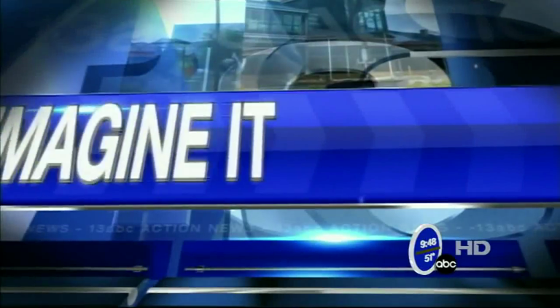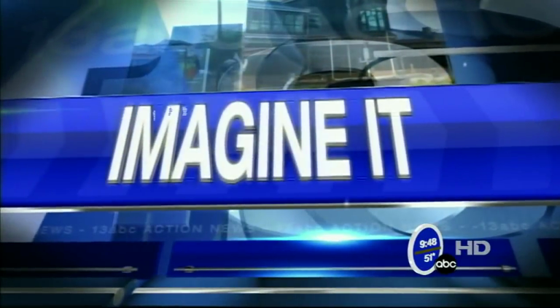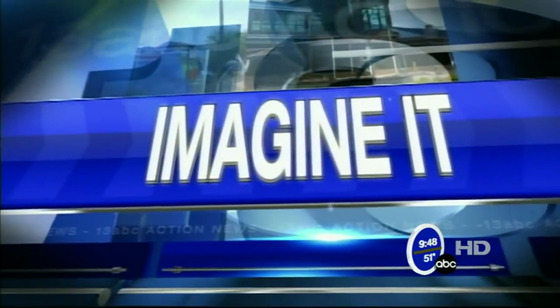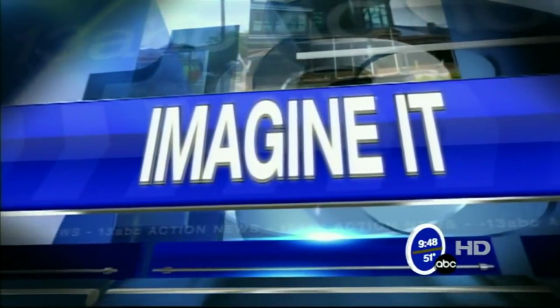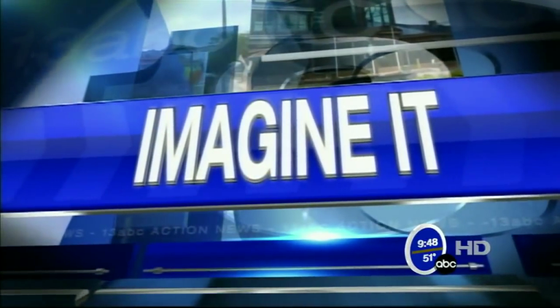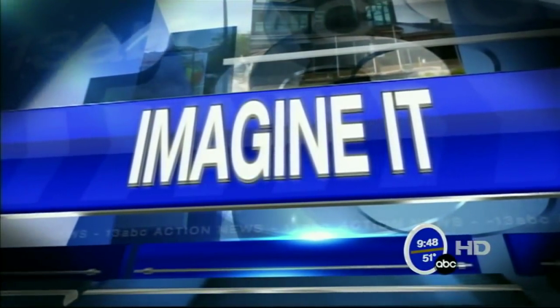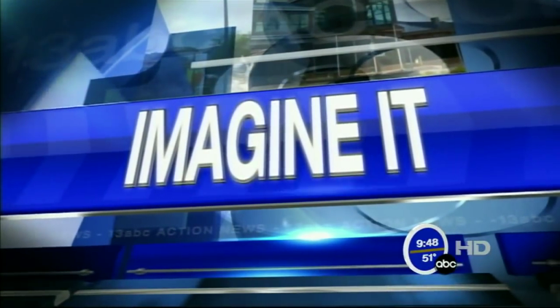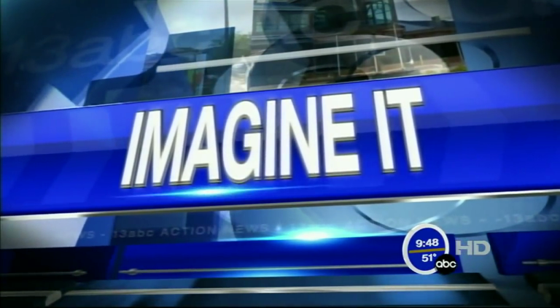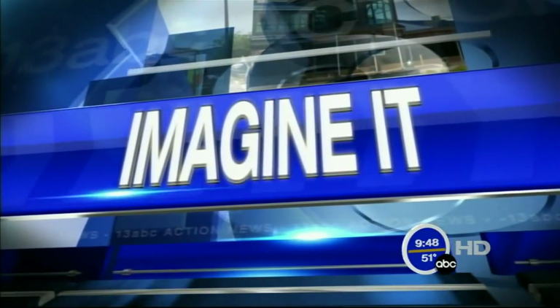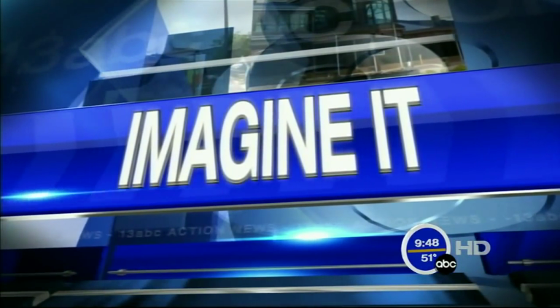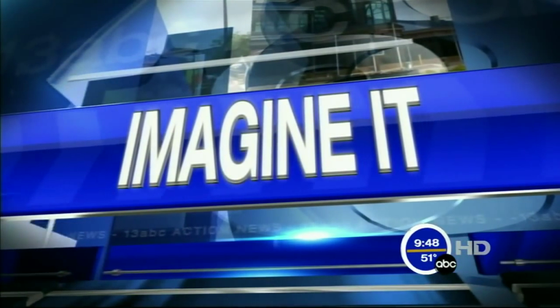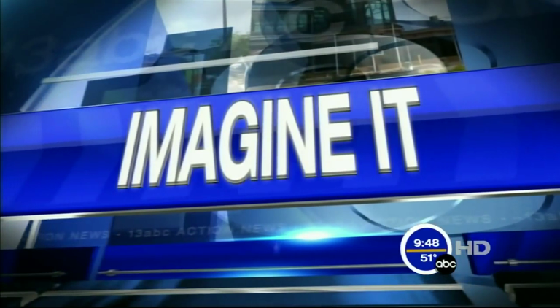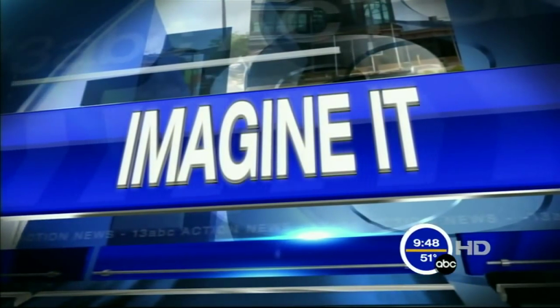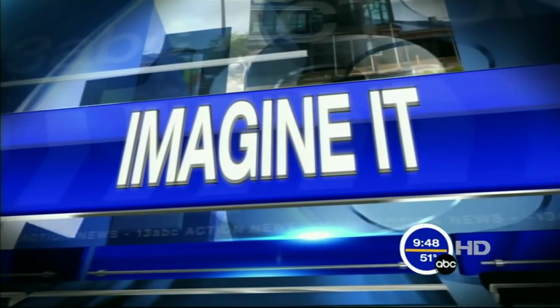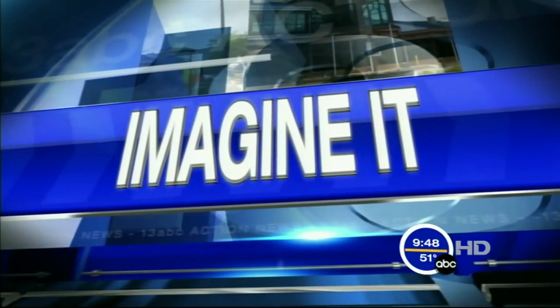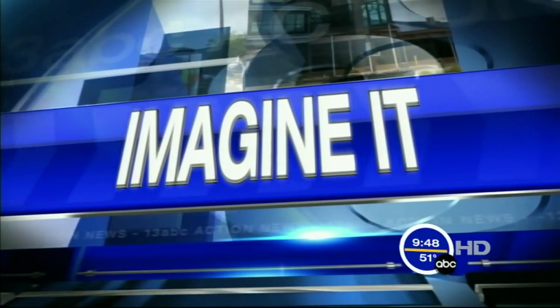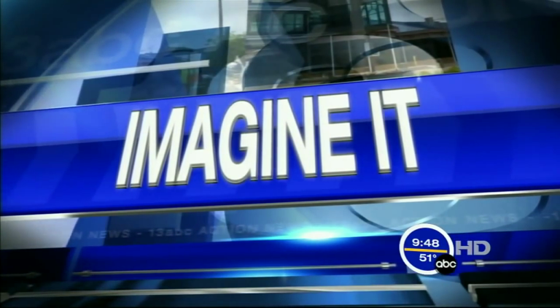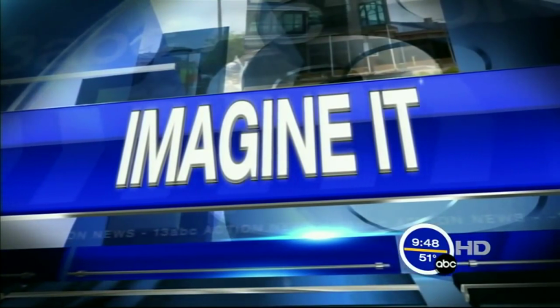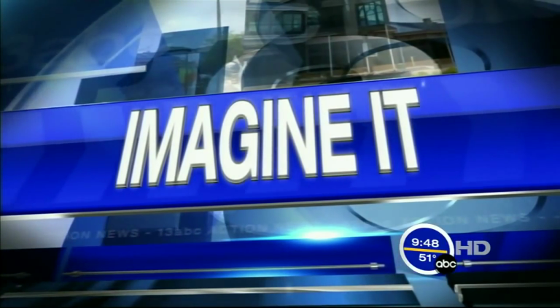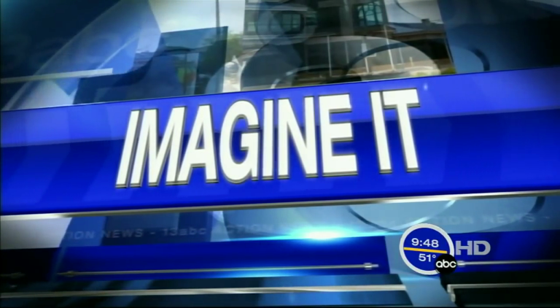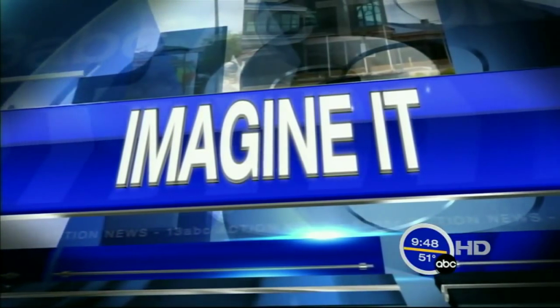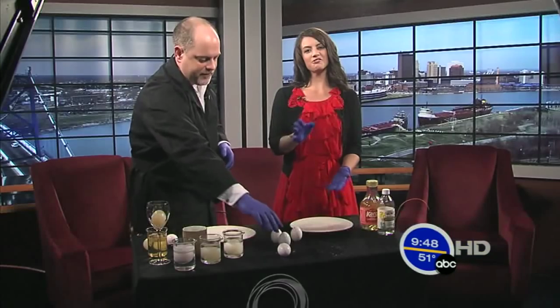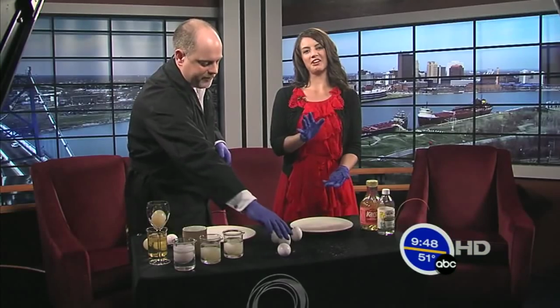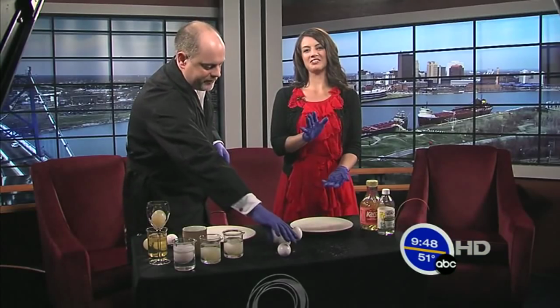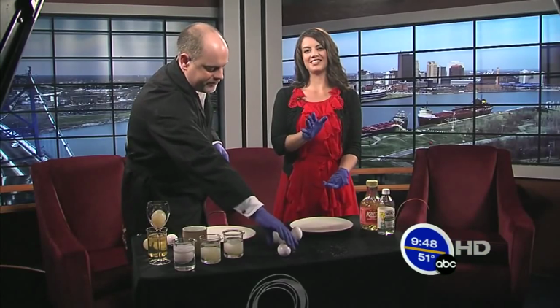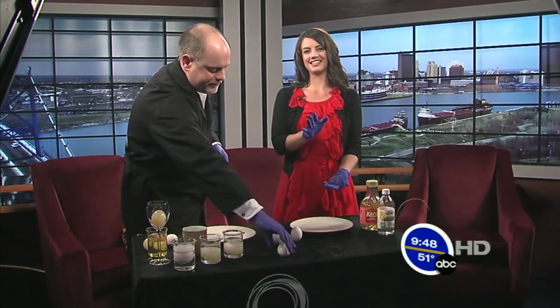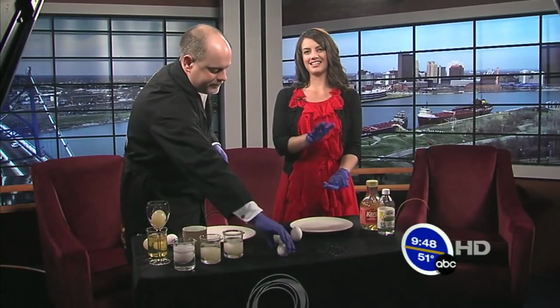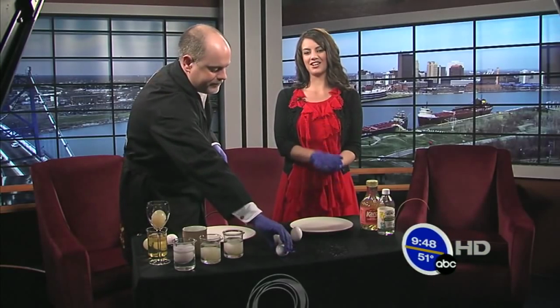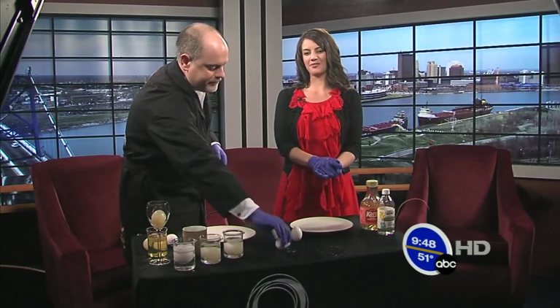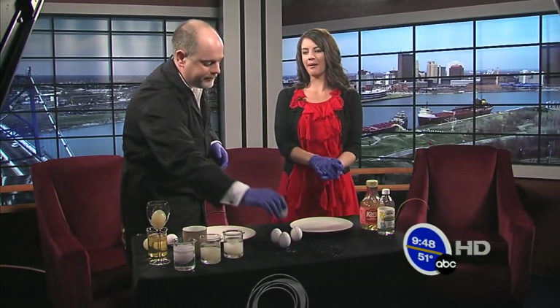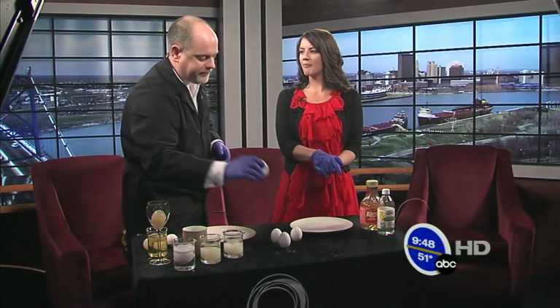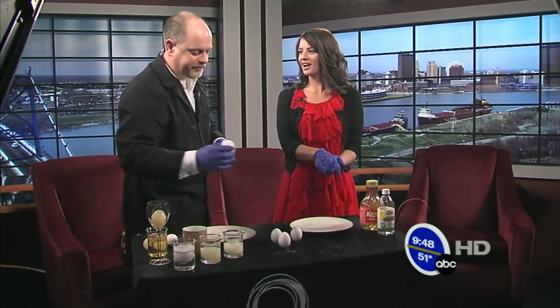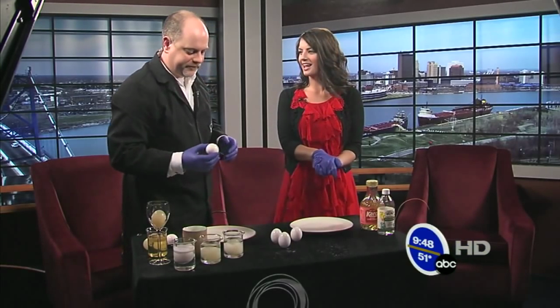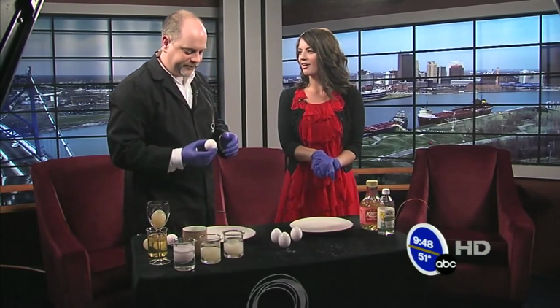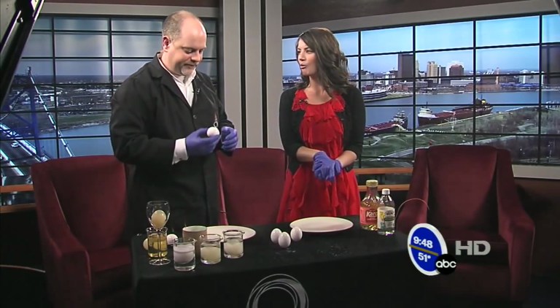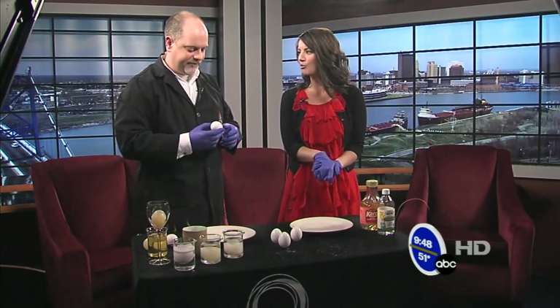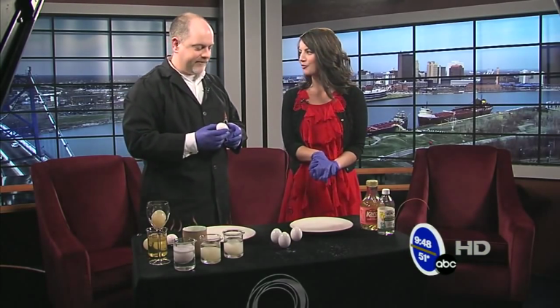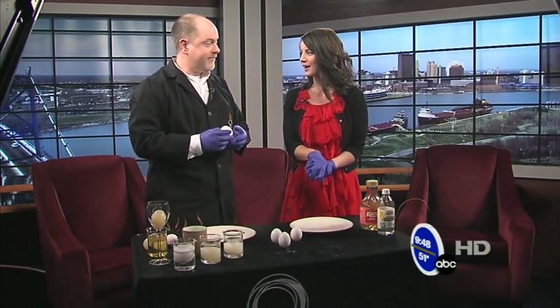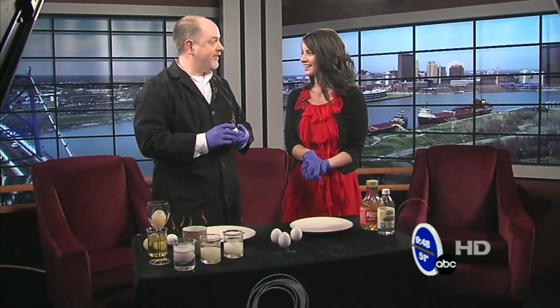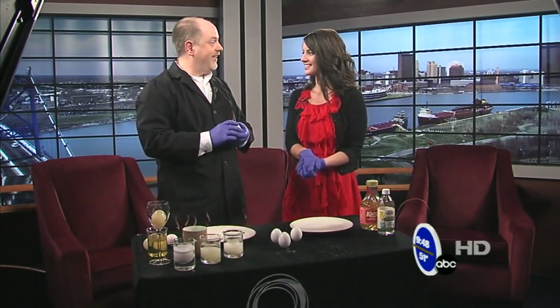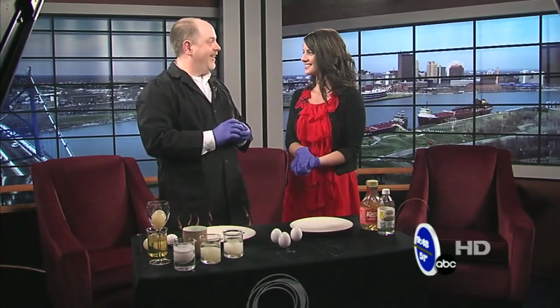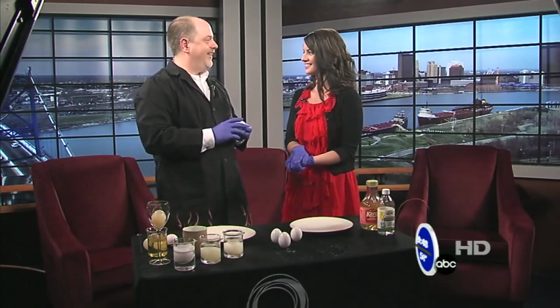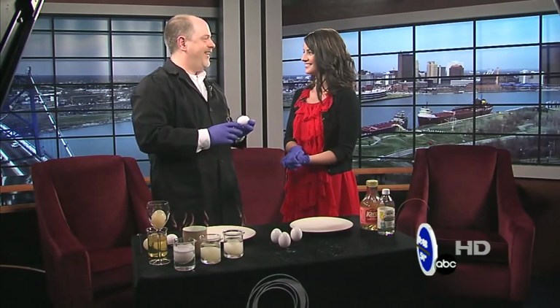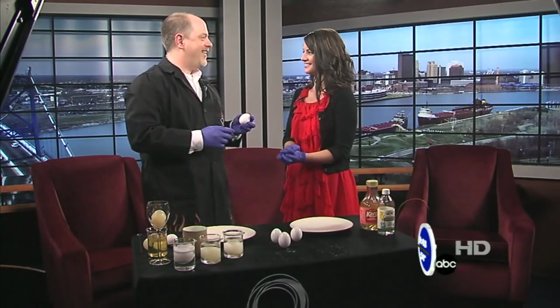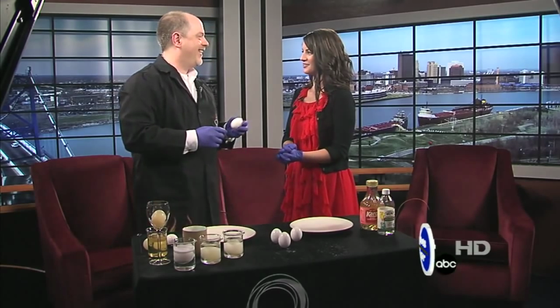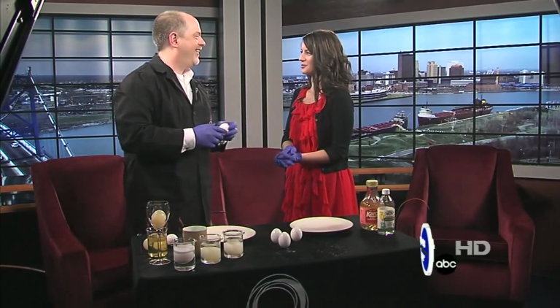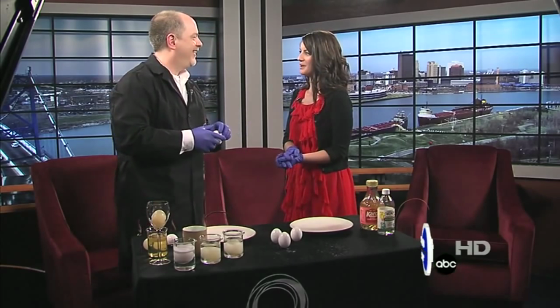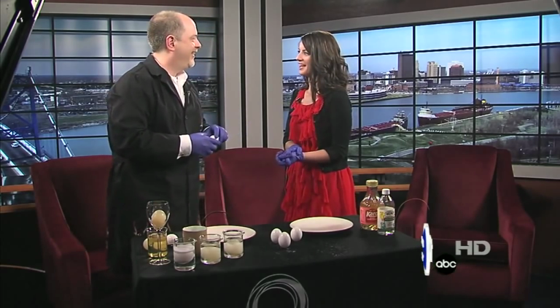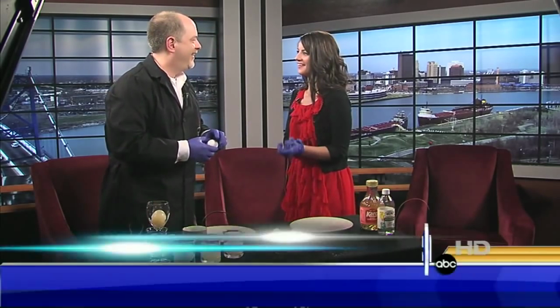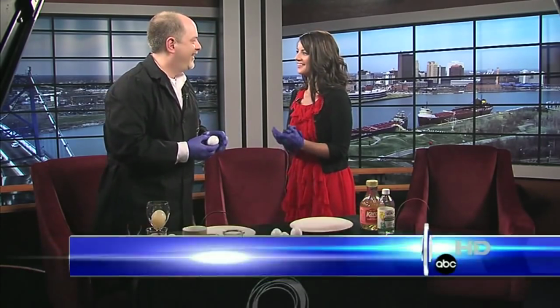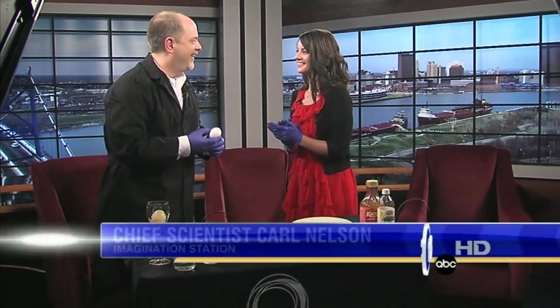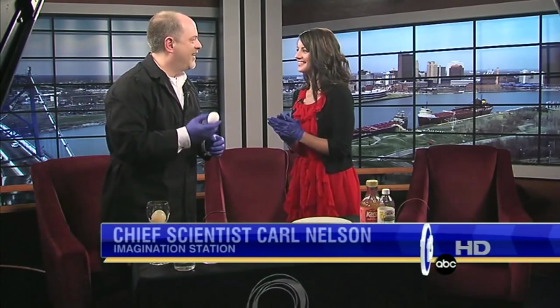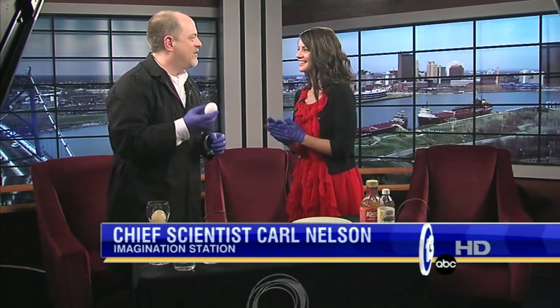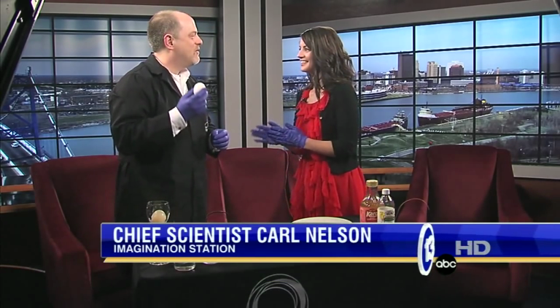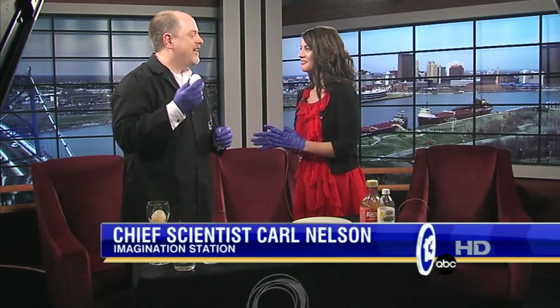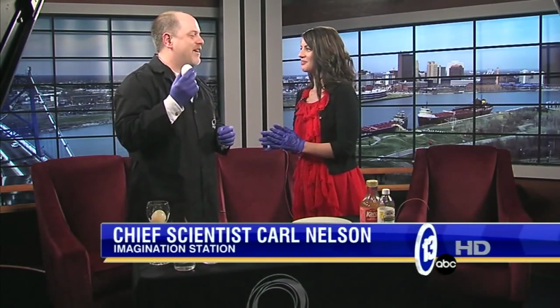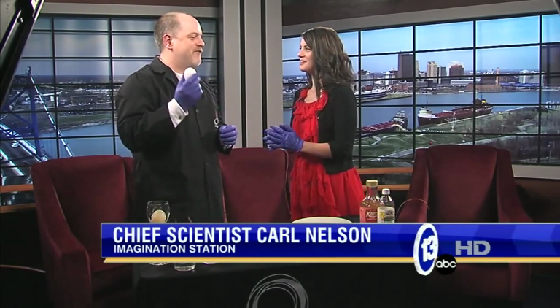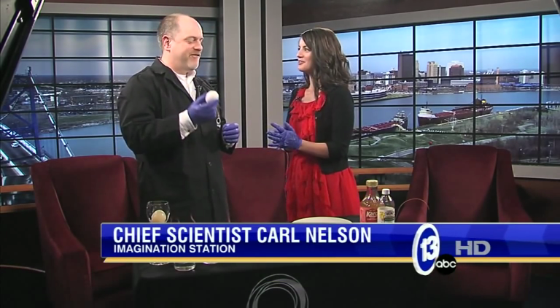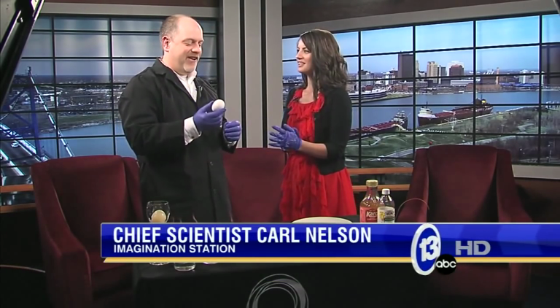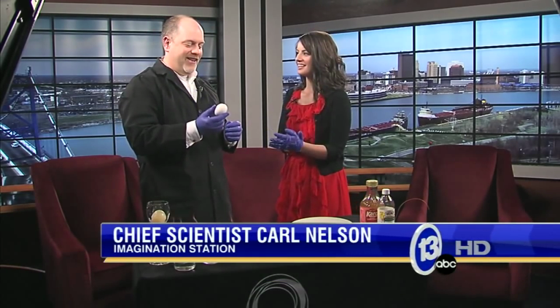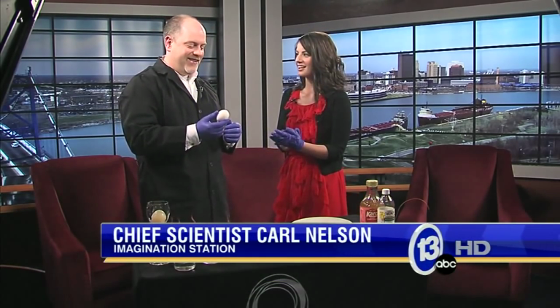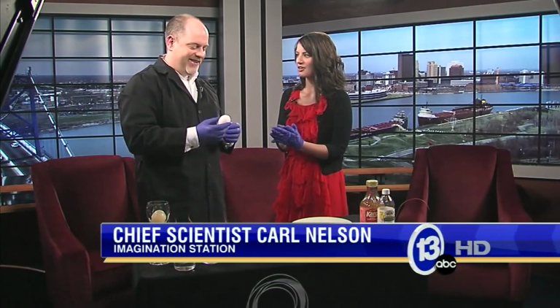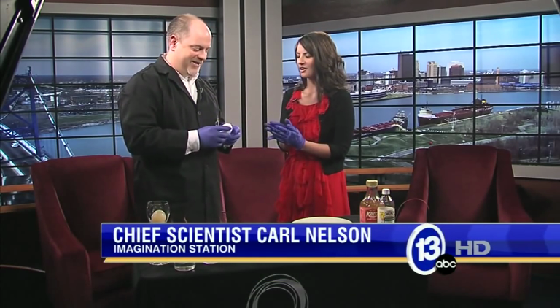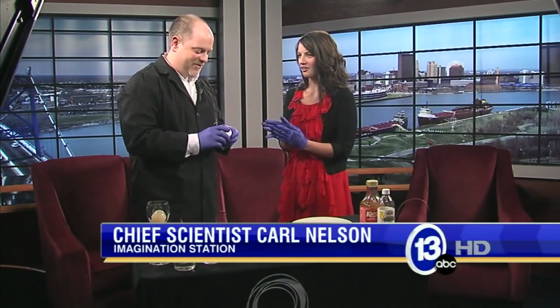On this Saturday morning, it is time for Imagine It. Carl Nelson is here, my buddy, old friend, old pal. What are we doing today, Carl?